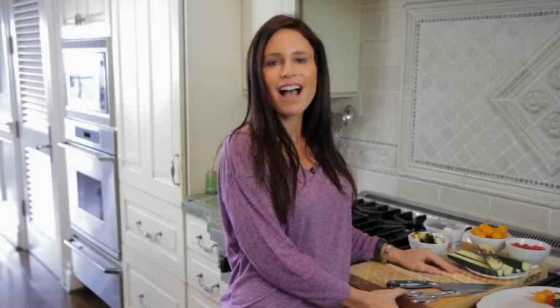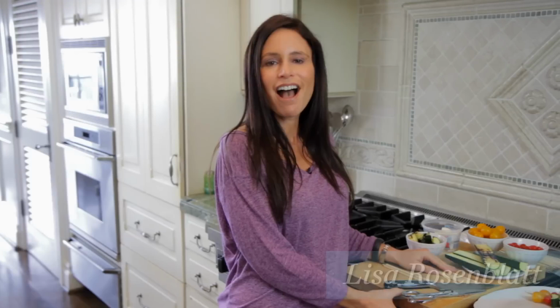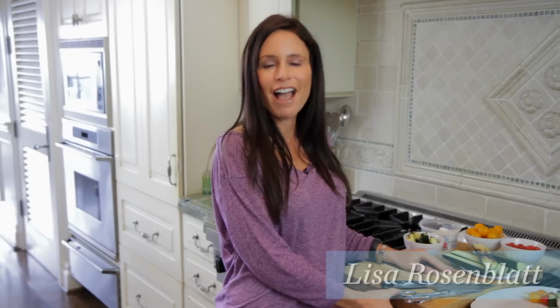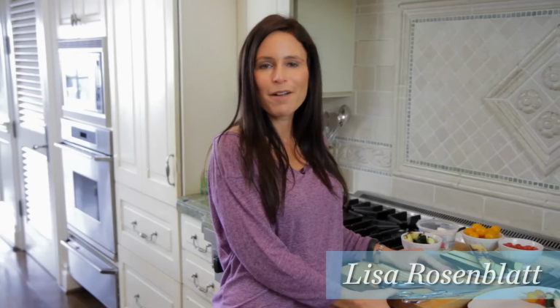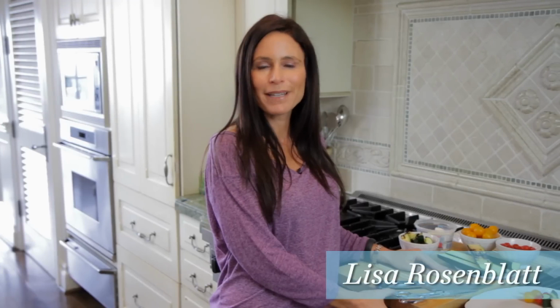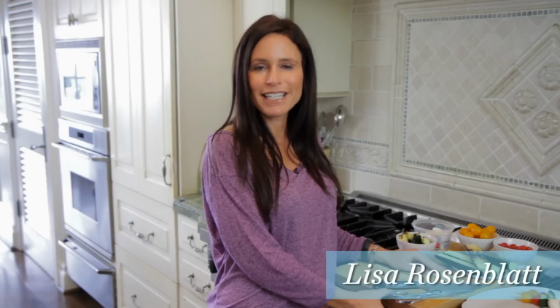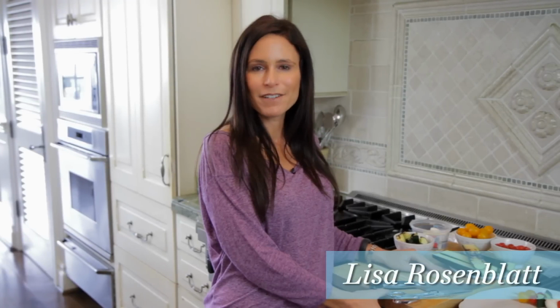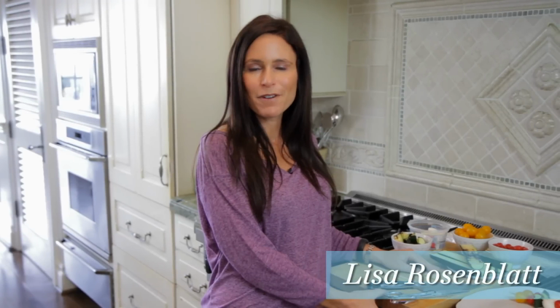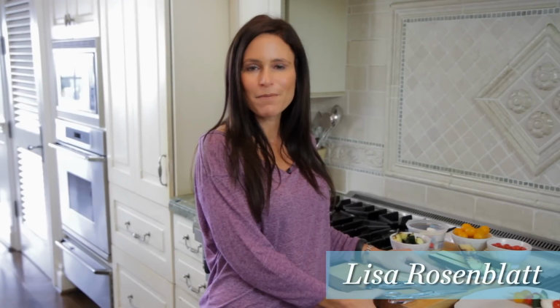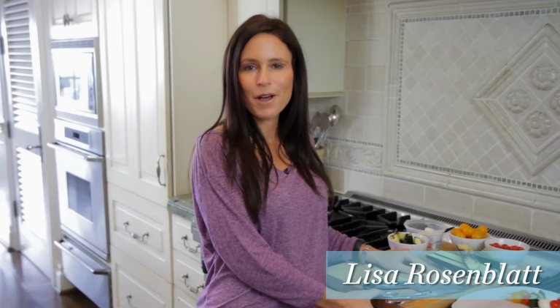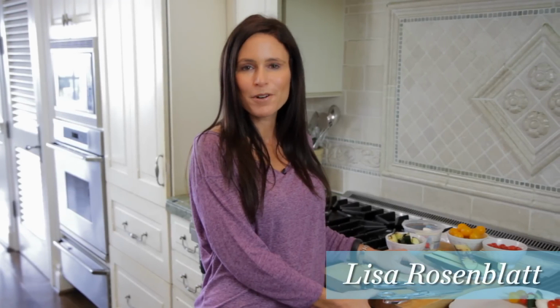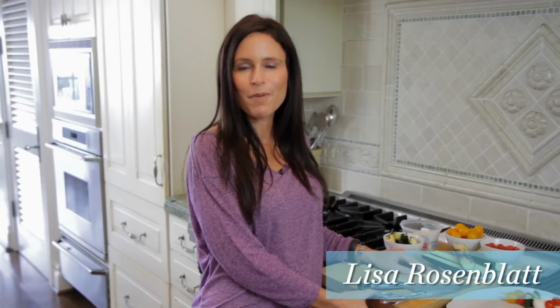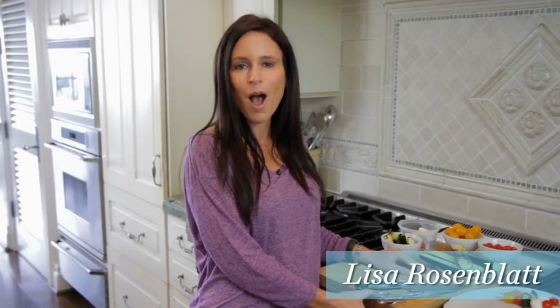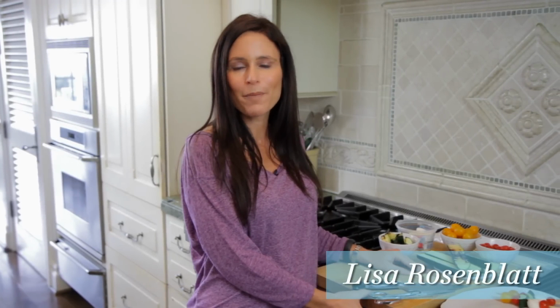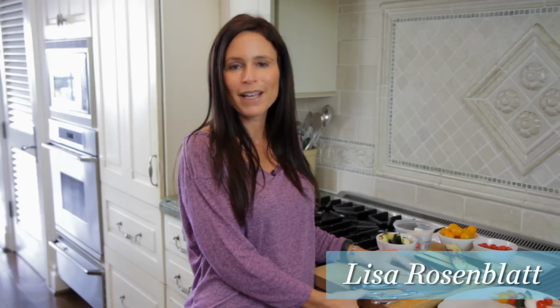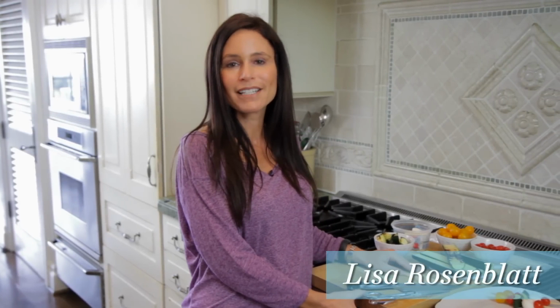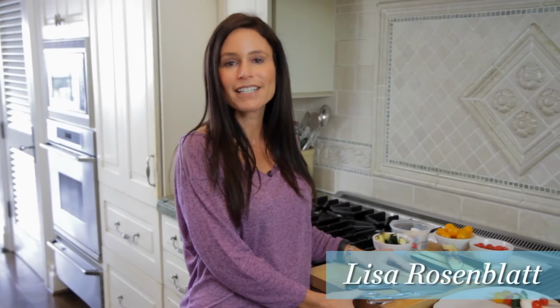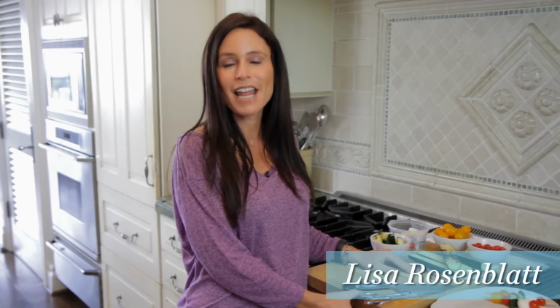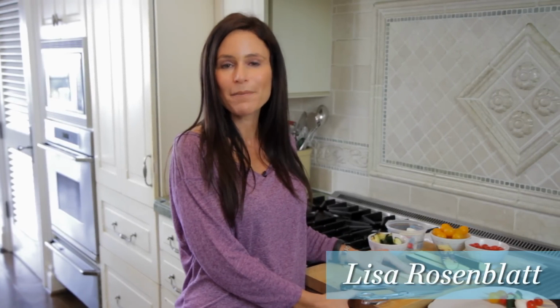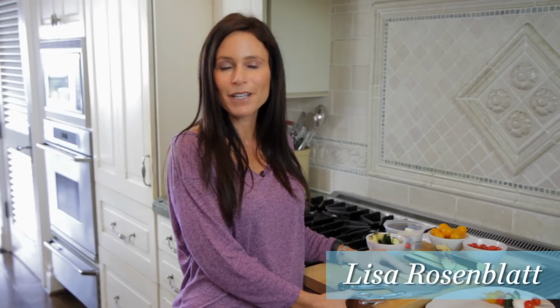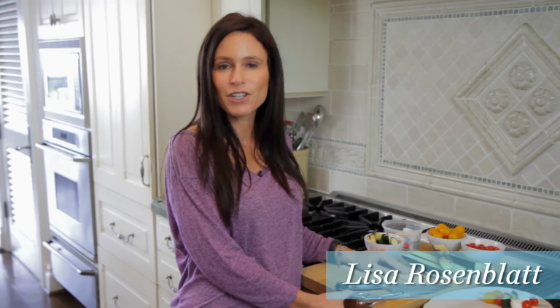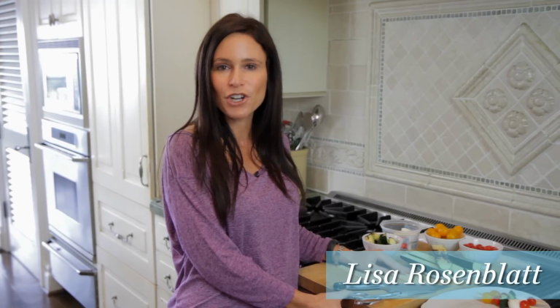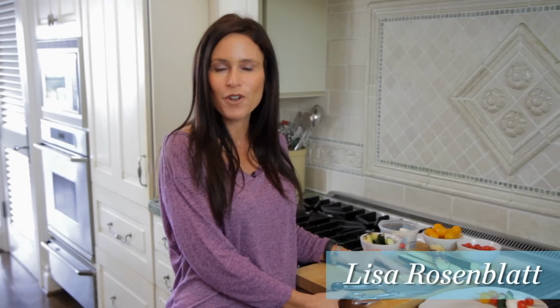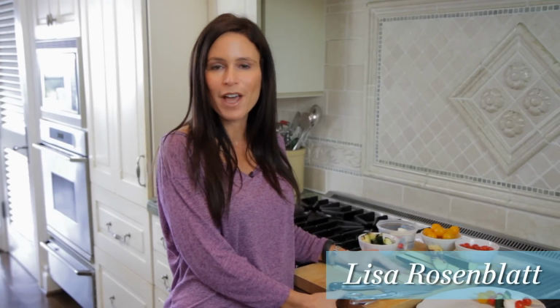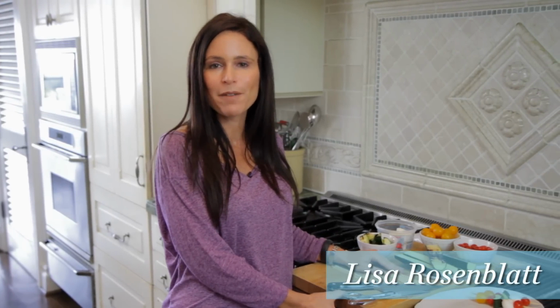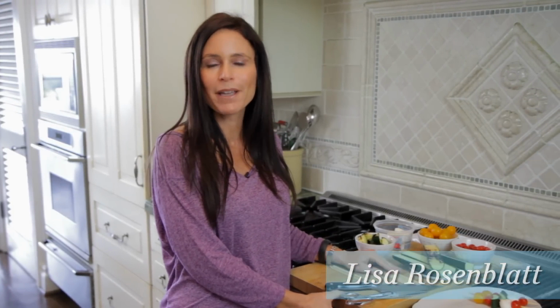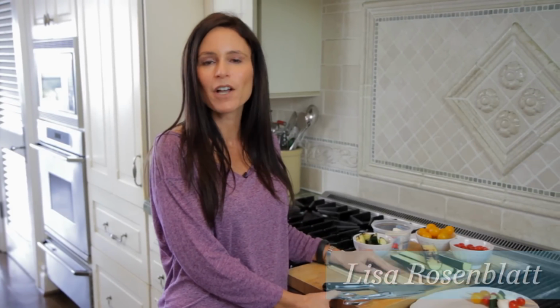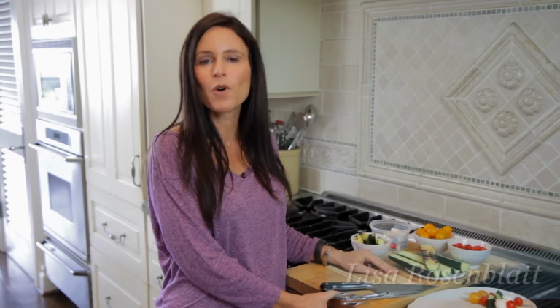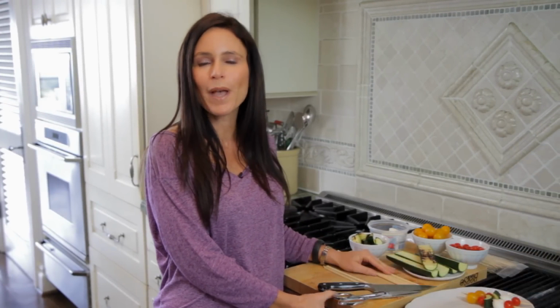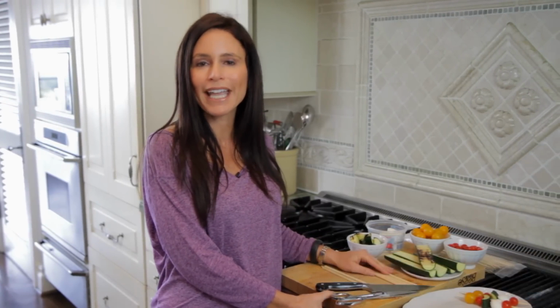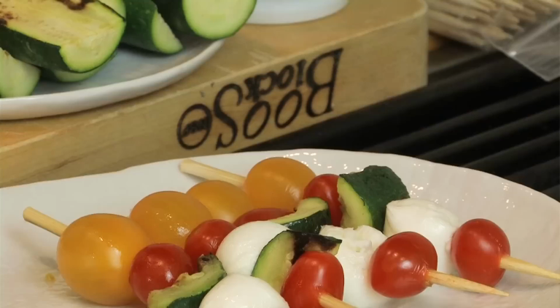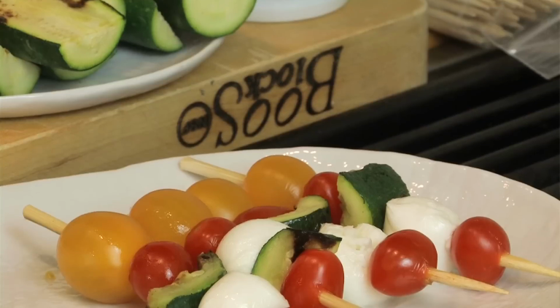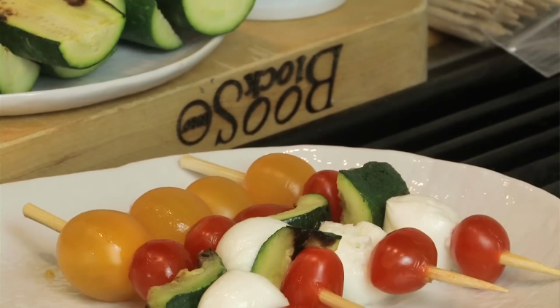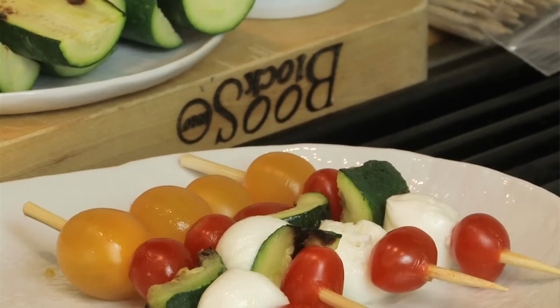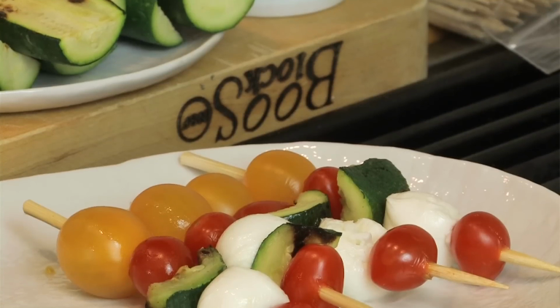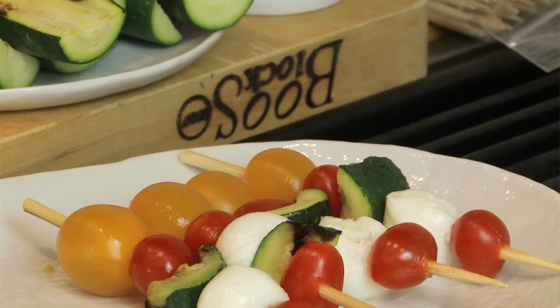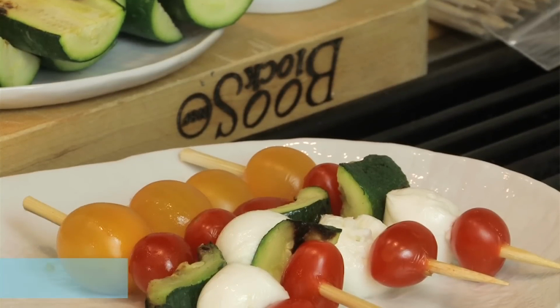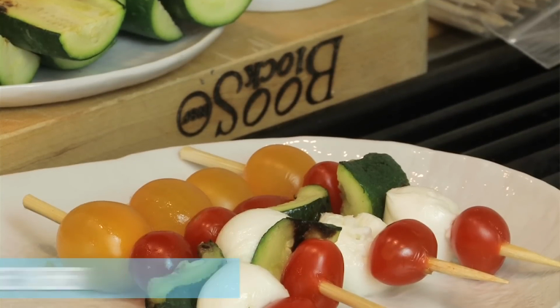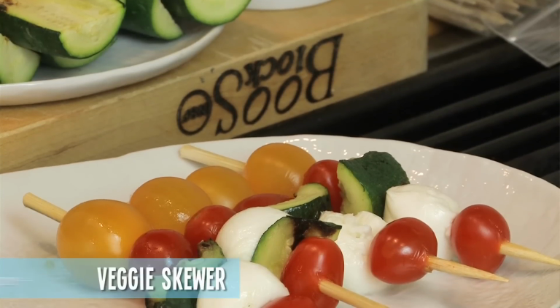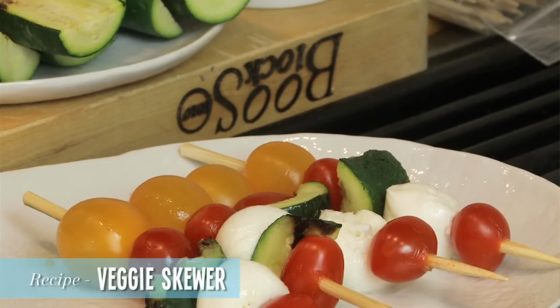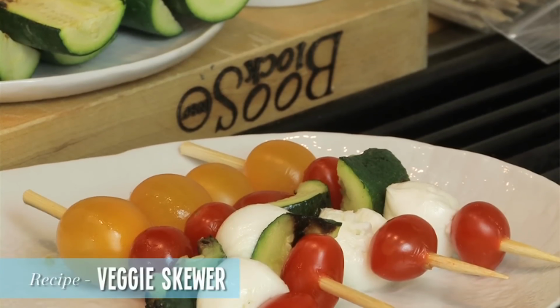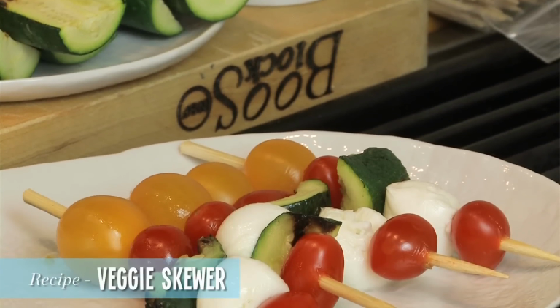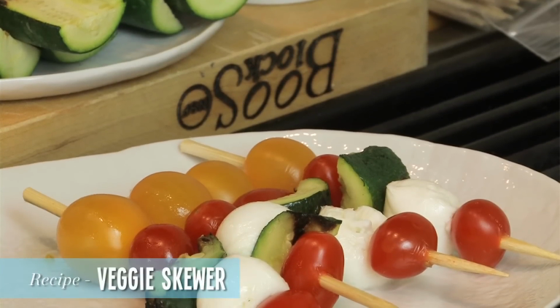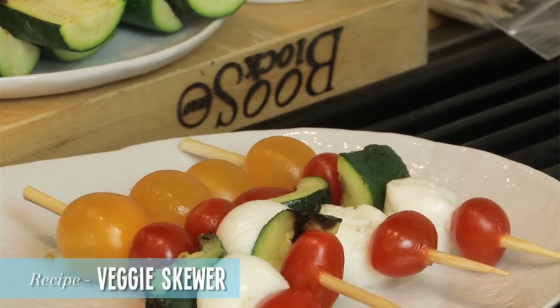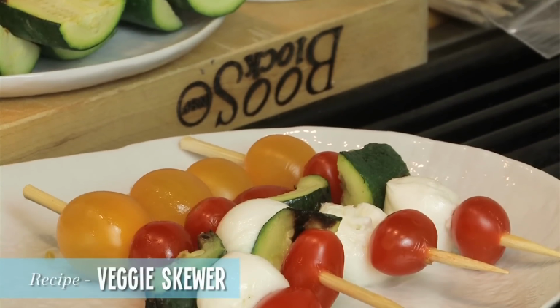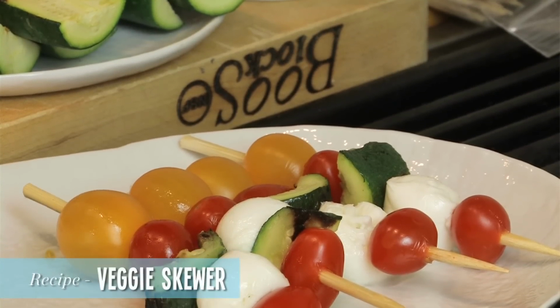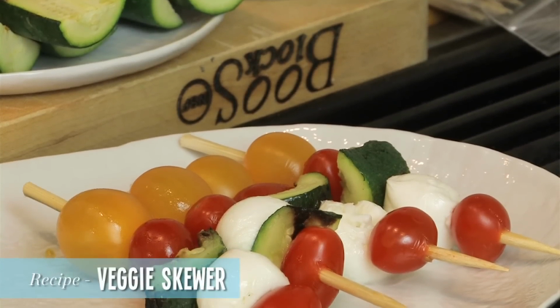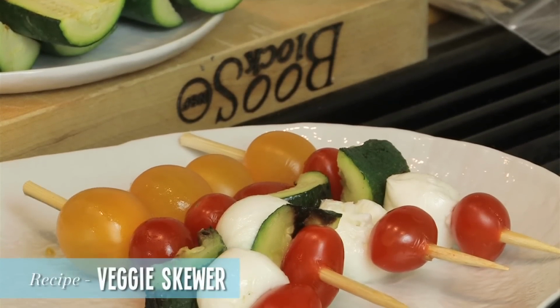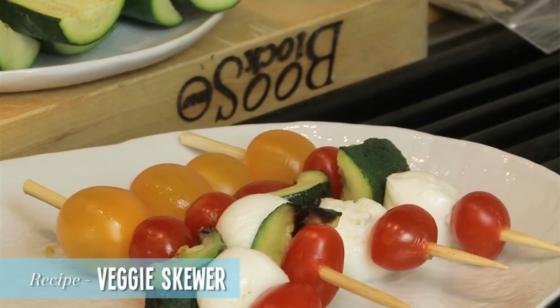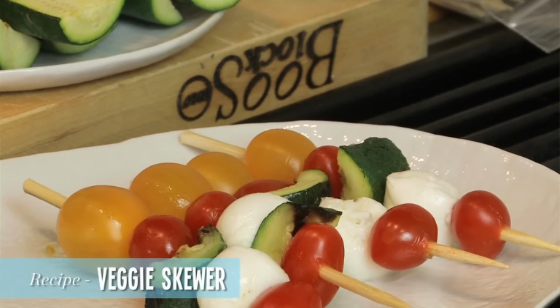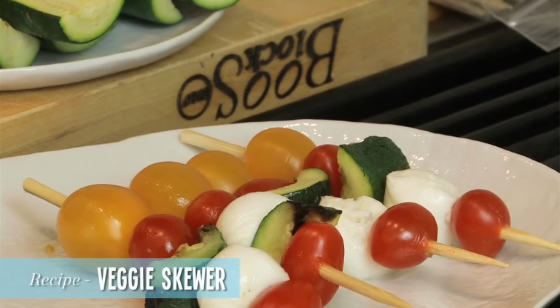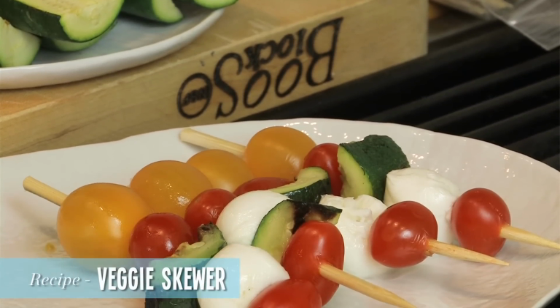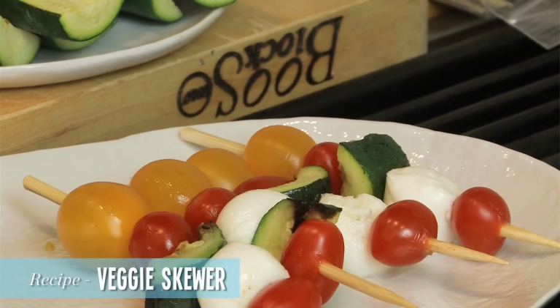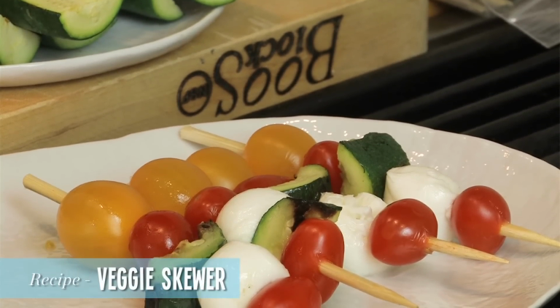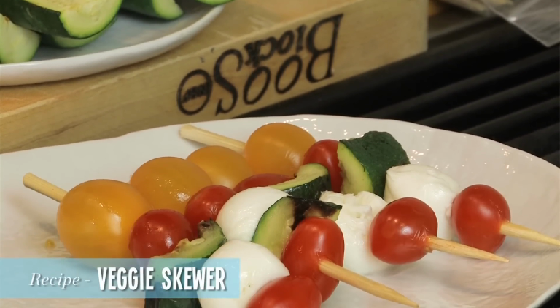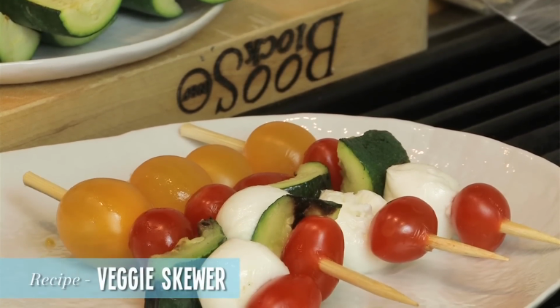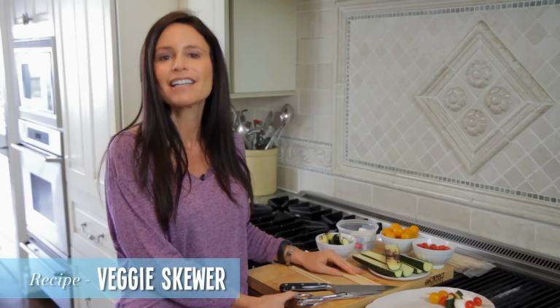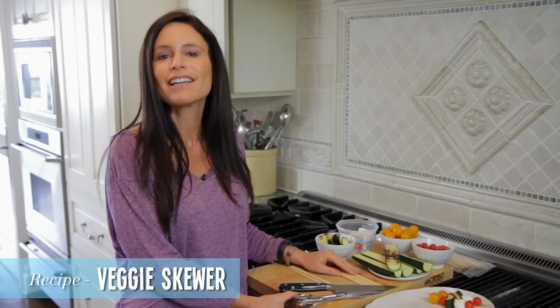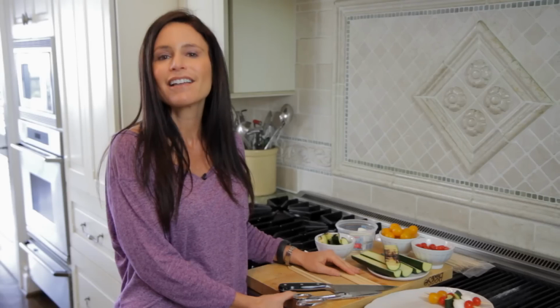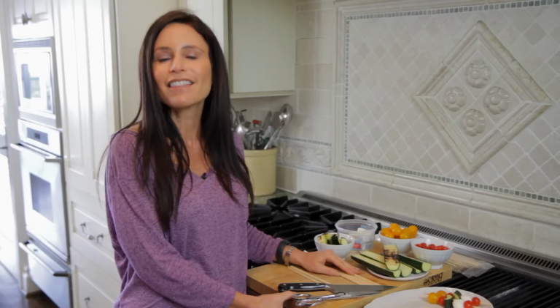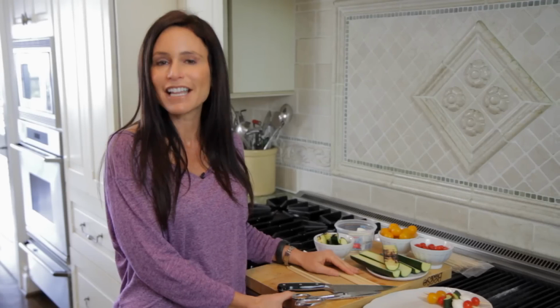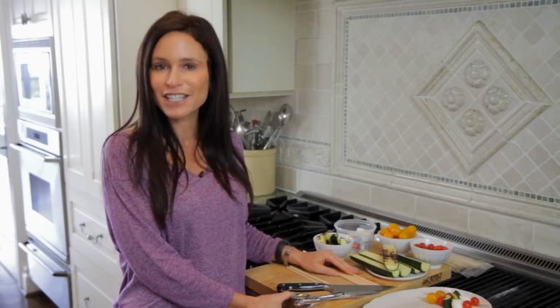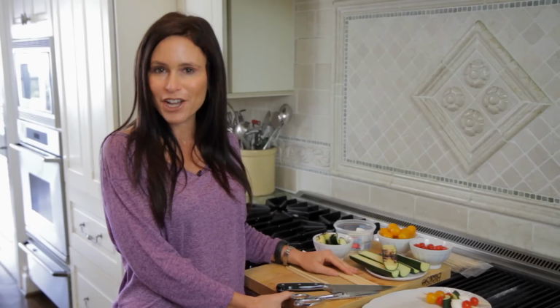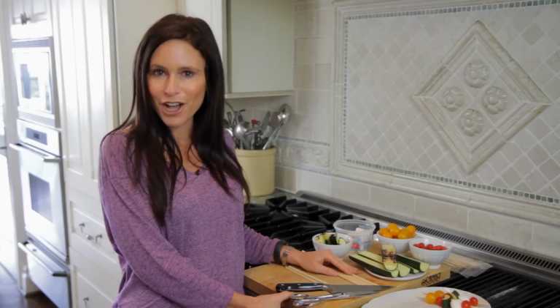Hi, I'm Lisa from Modern Mom and today I'm going to show you how to make a quick and easy appetizer you can make for your family and friends. Let's cook.